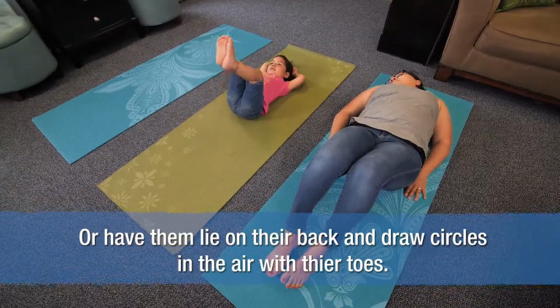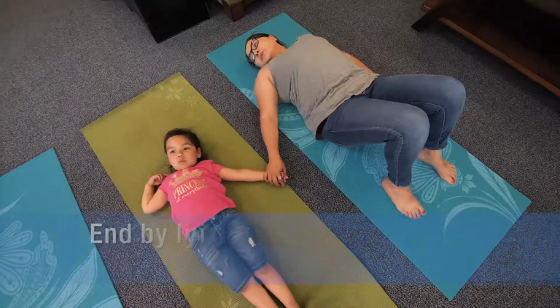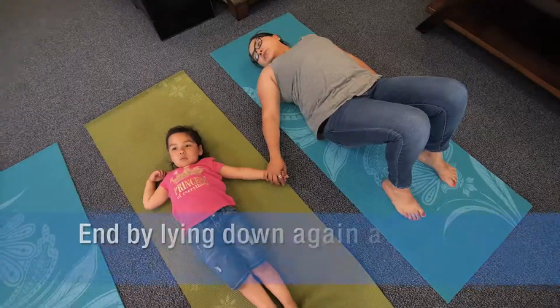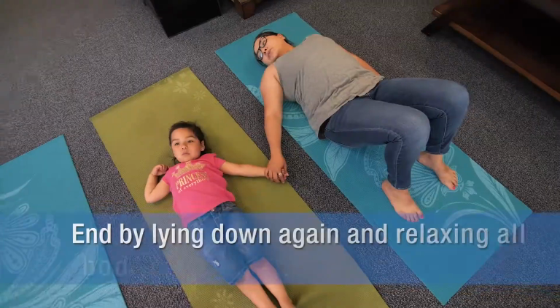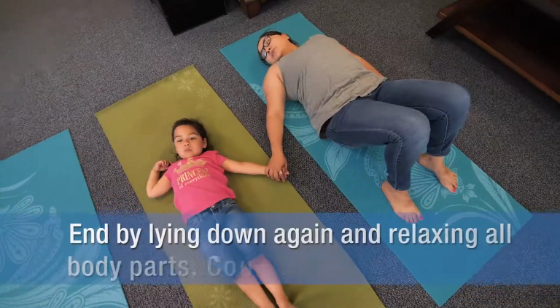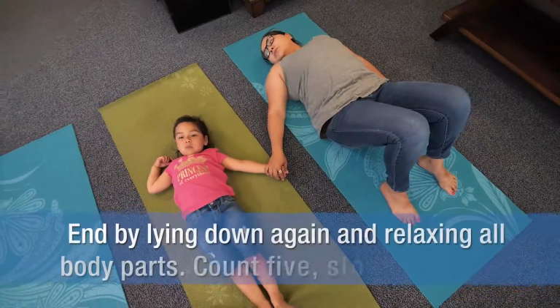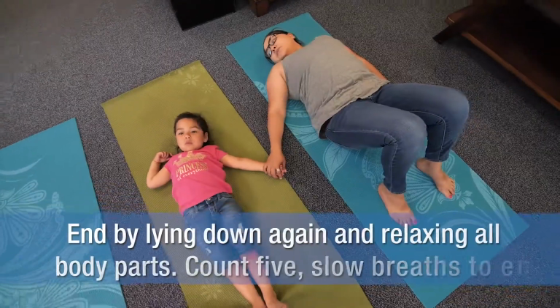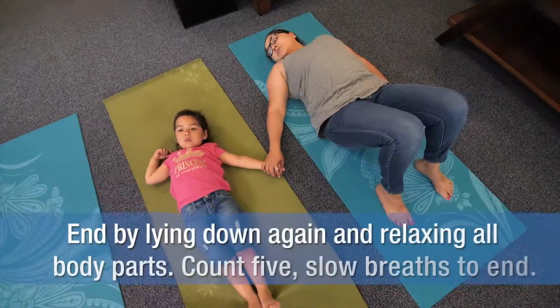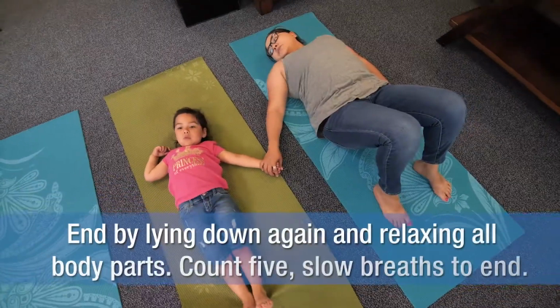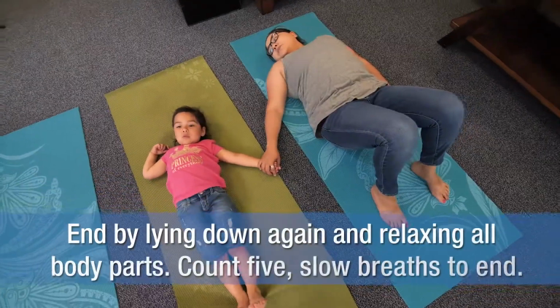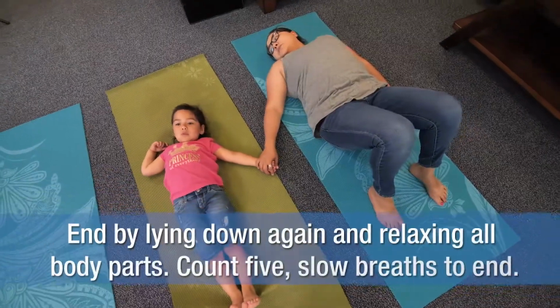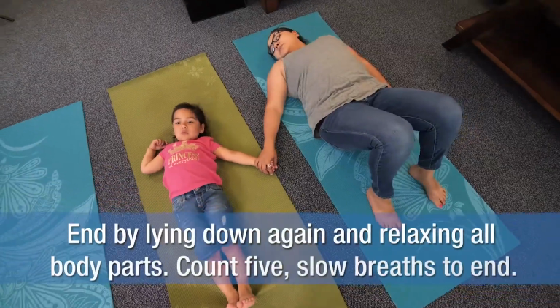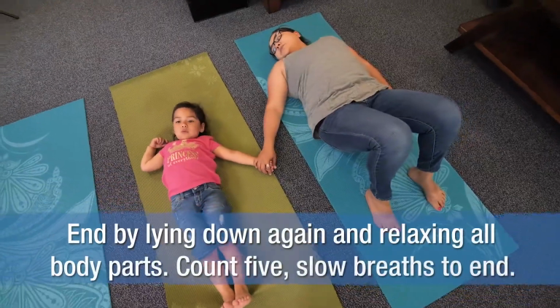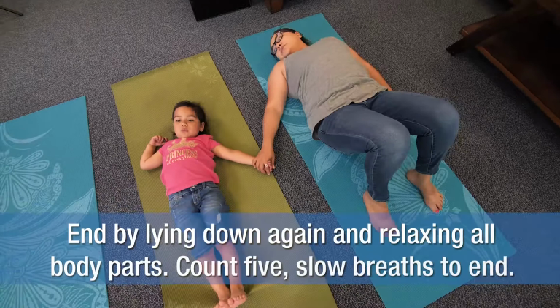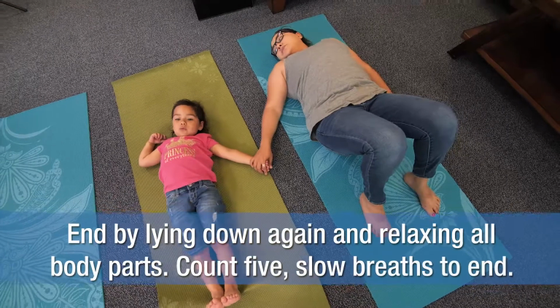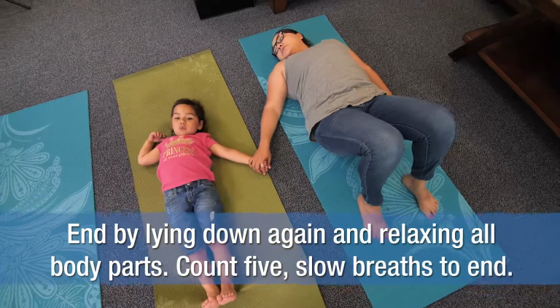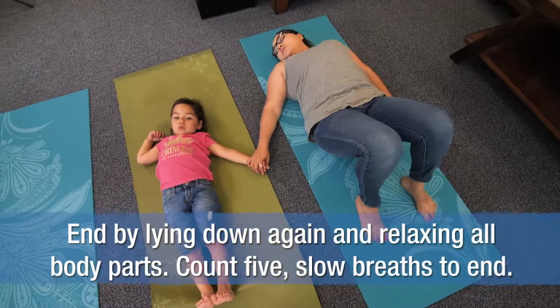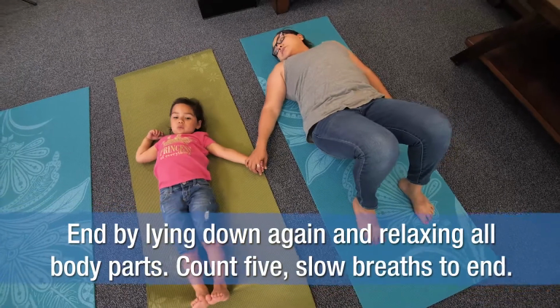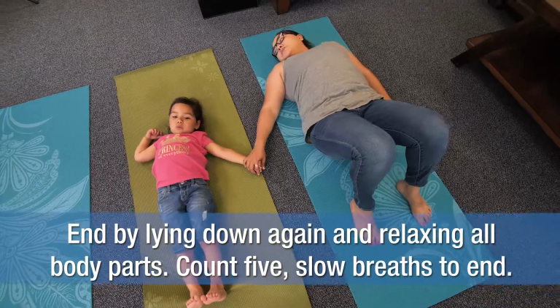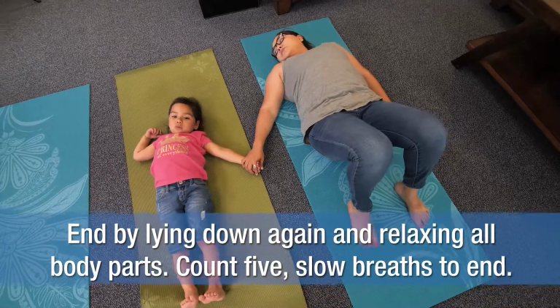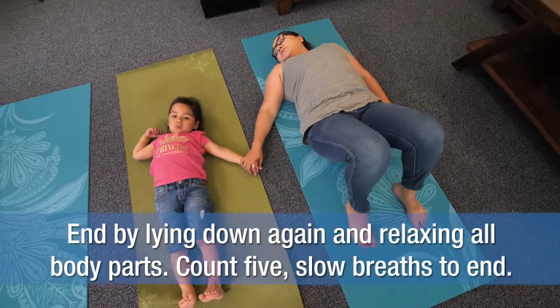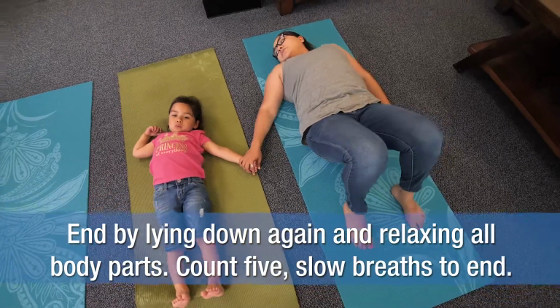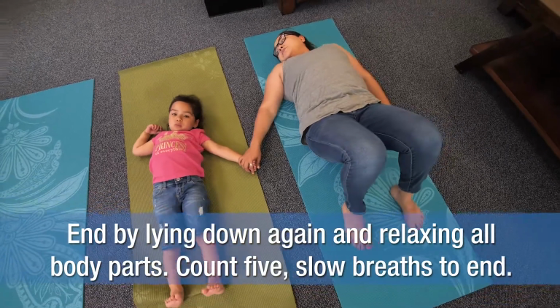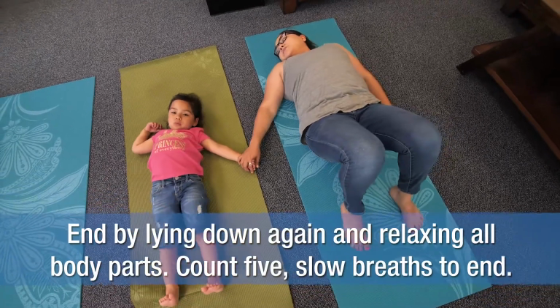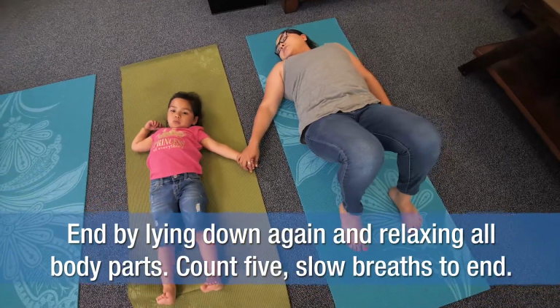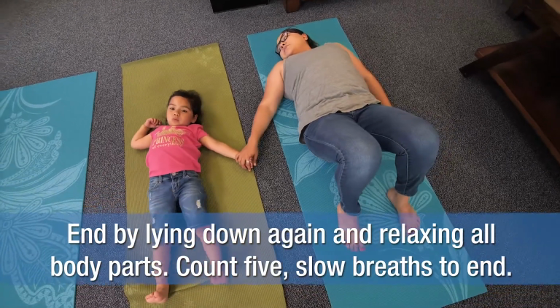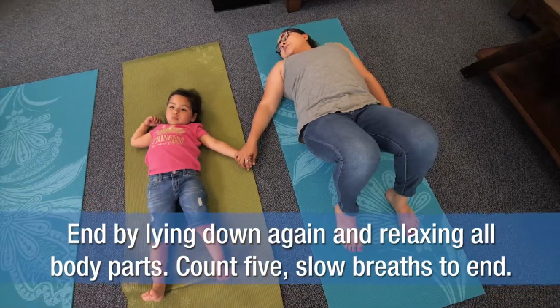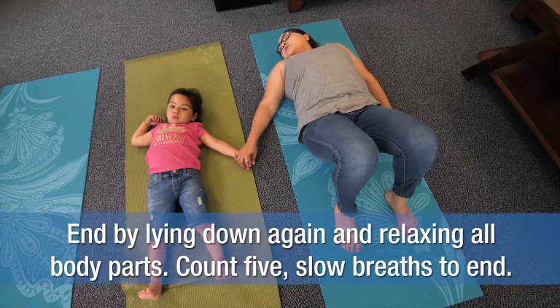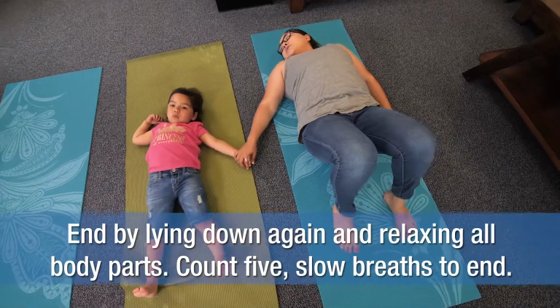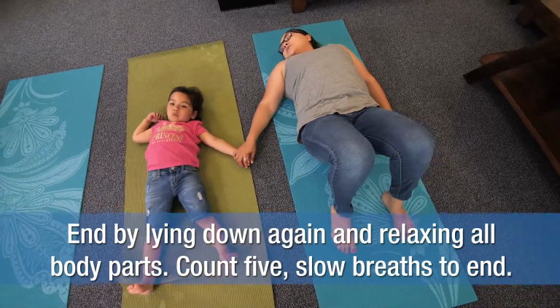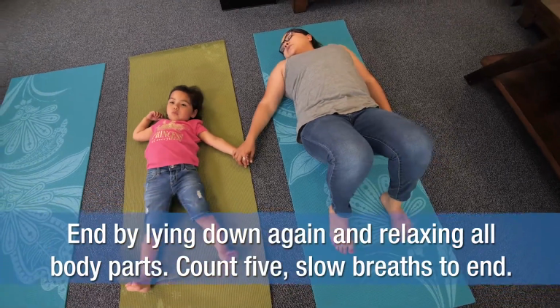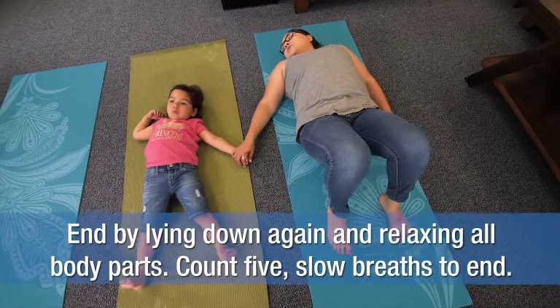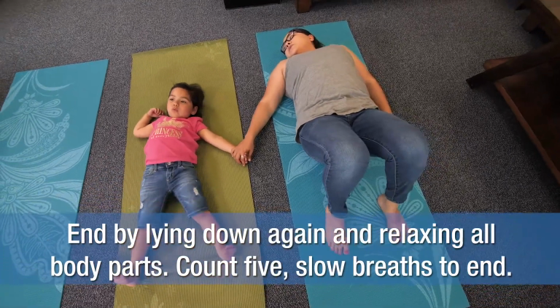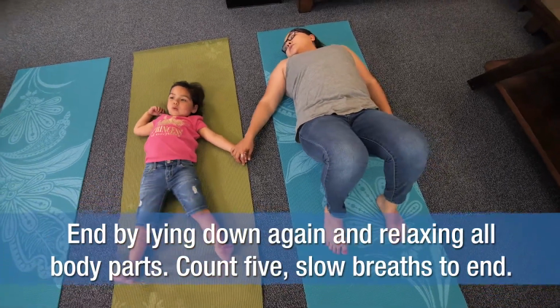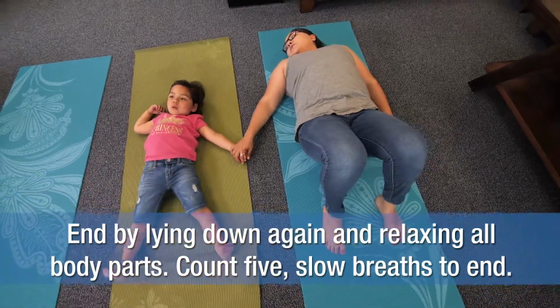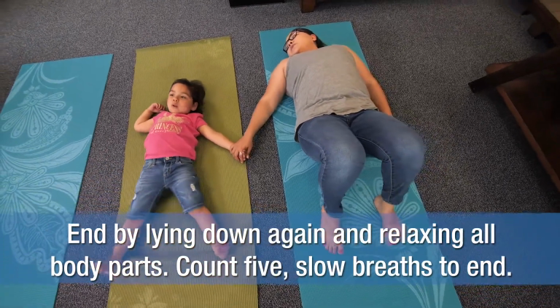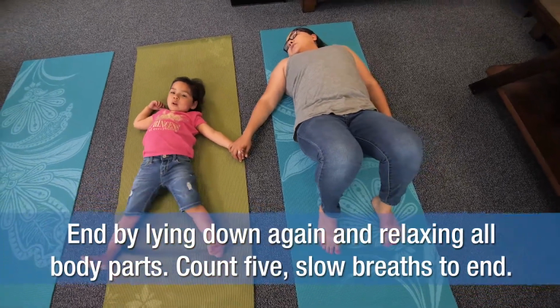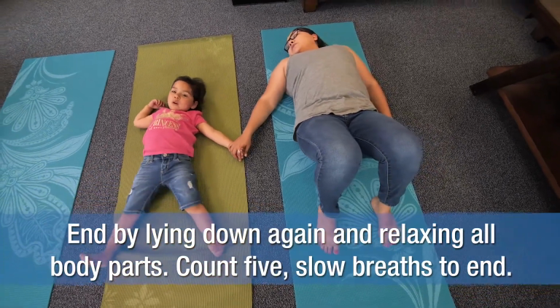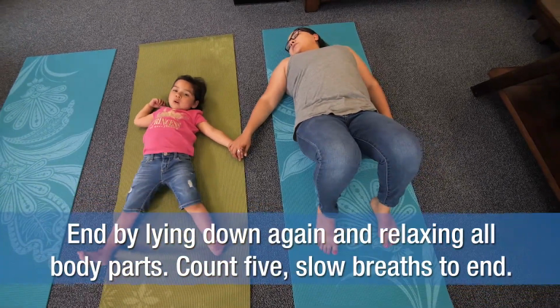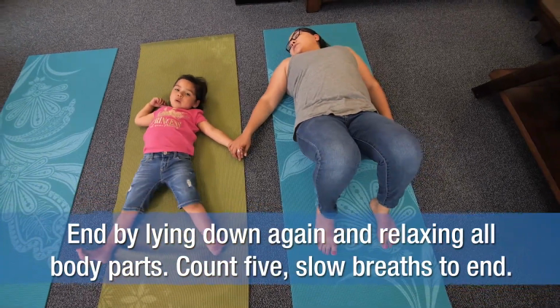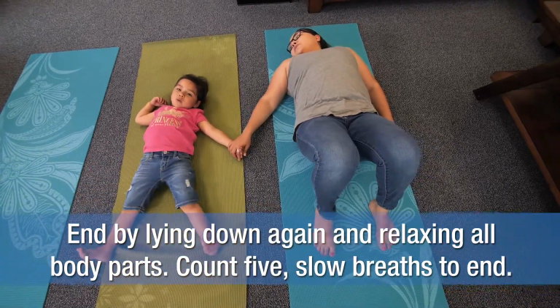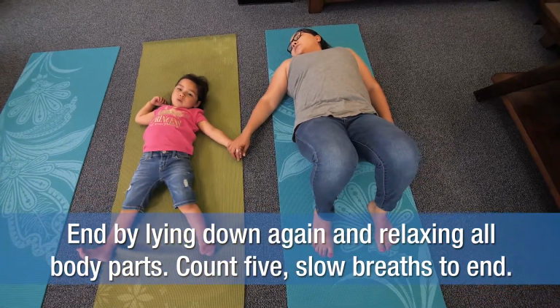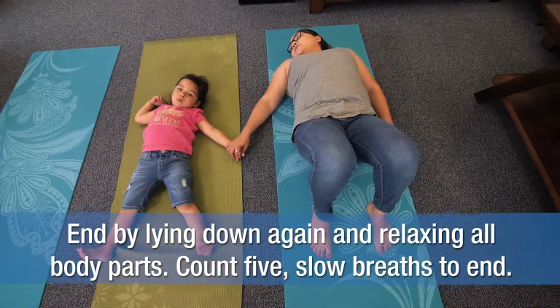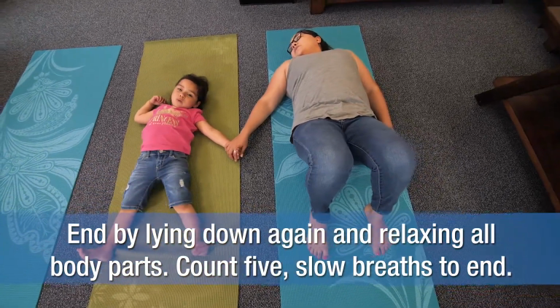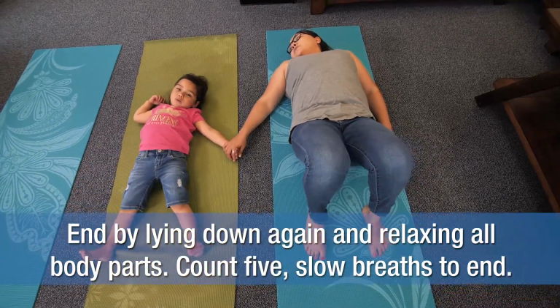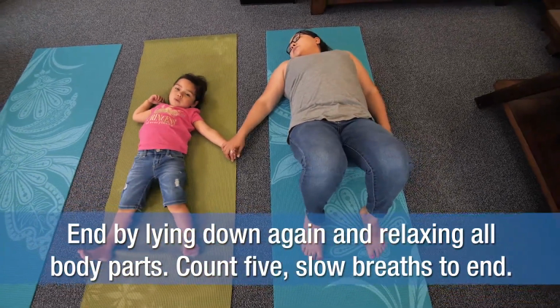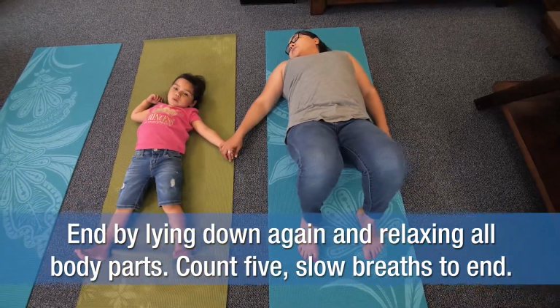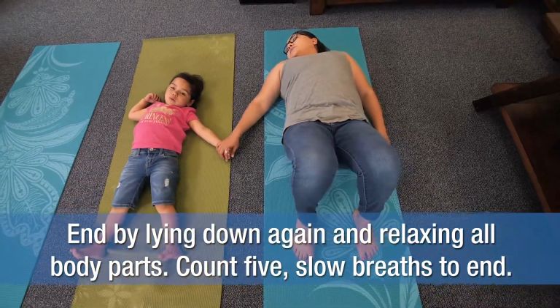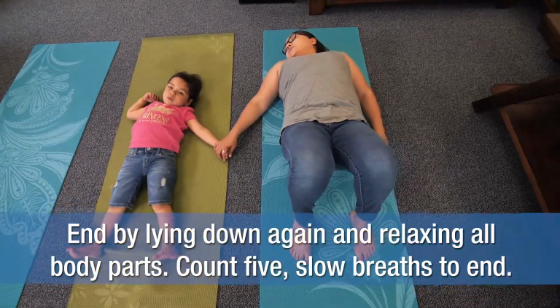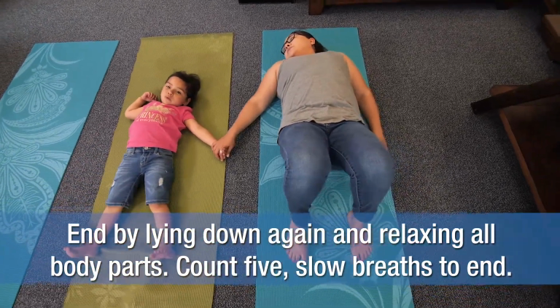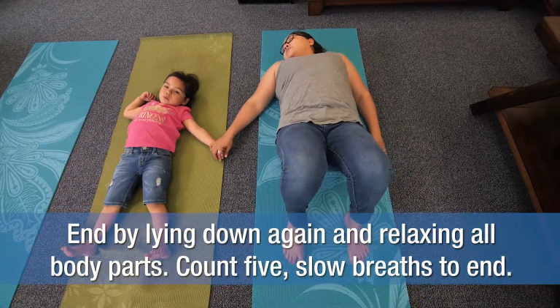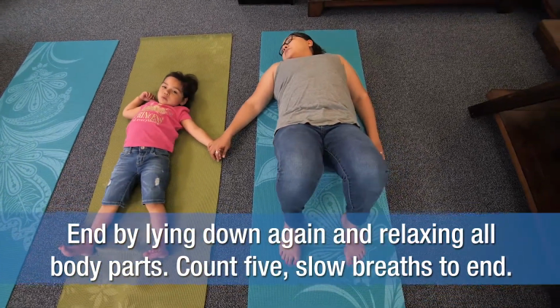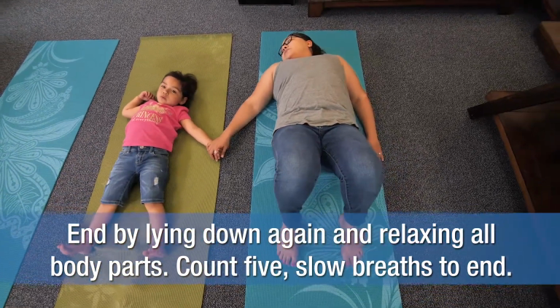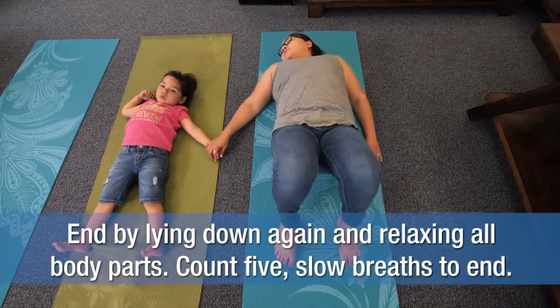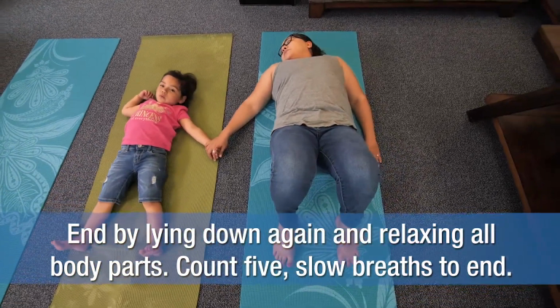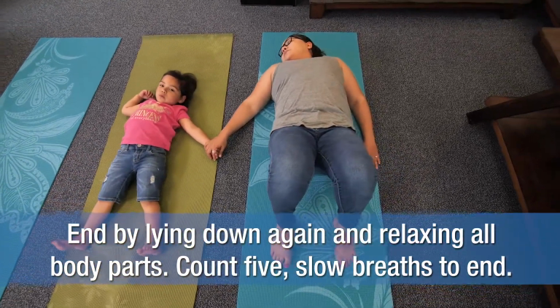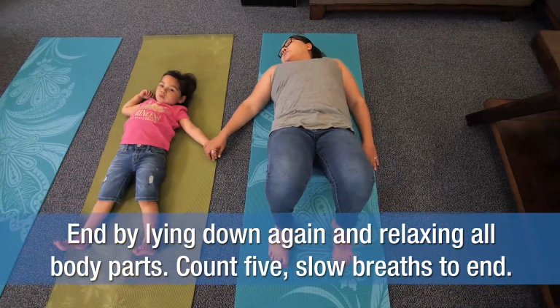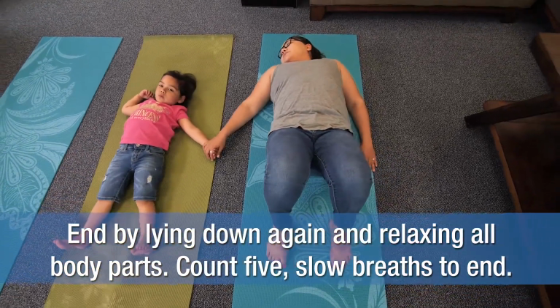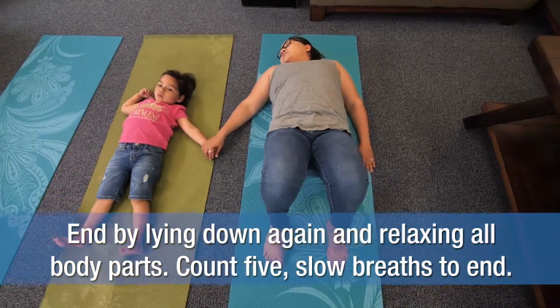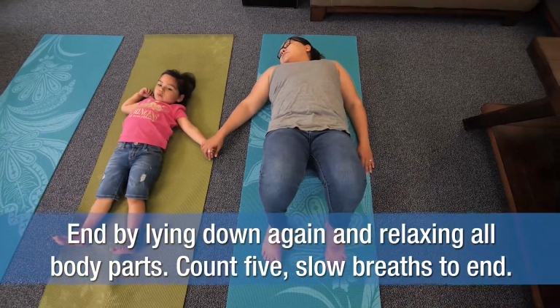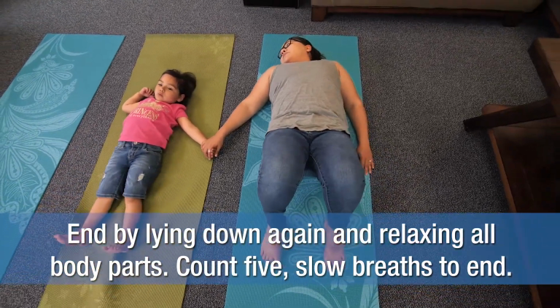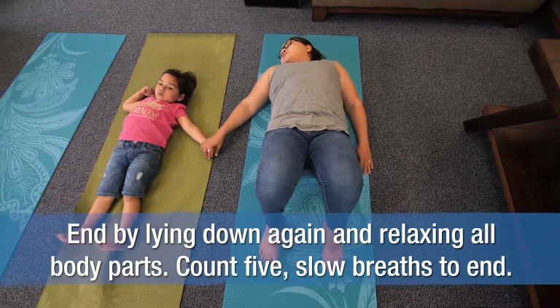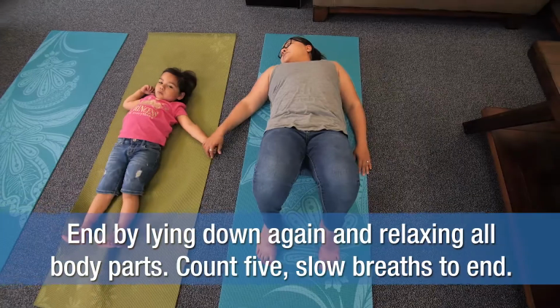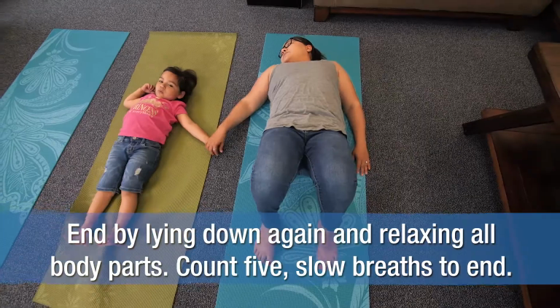End by lying down again and relaxing all body parts. Count five slow breaths to end.